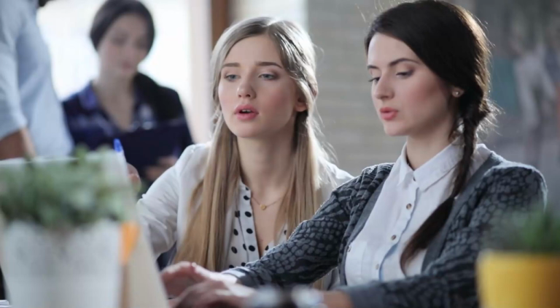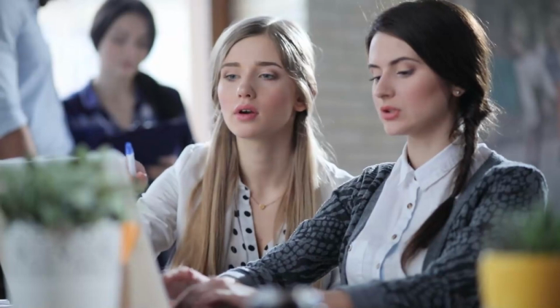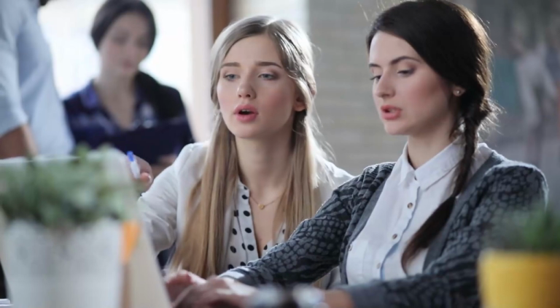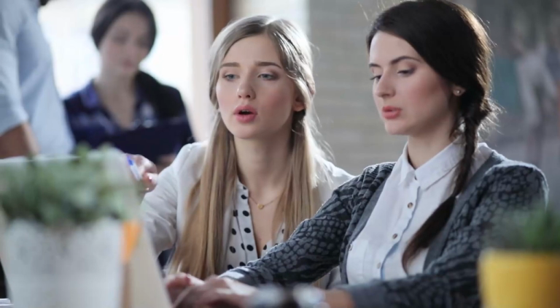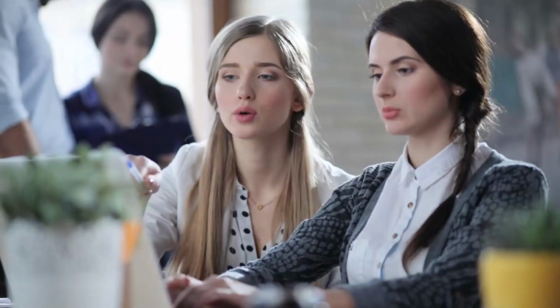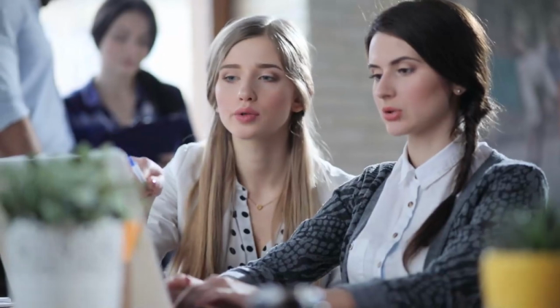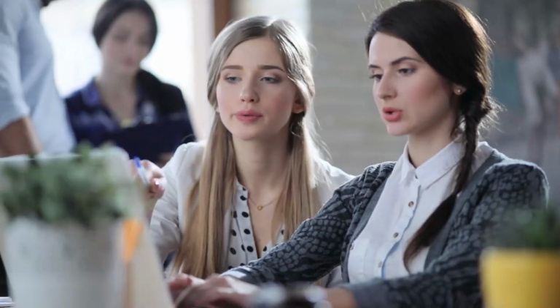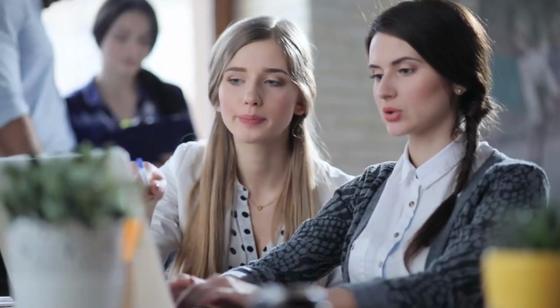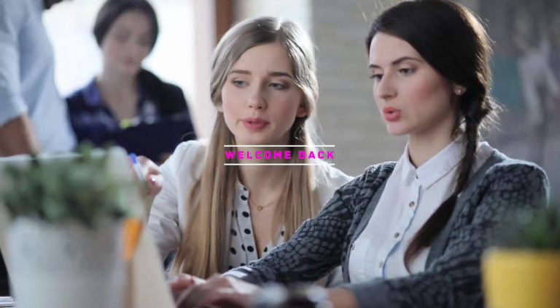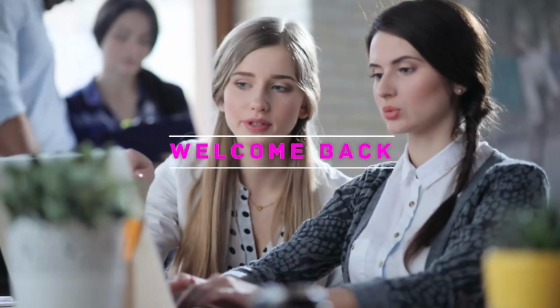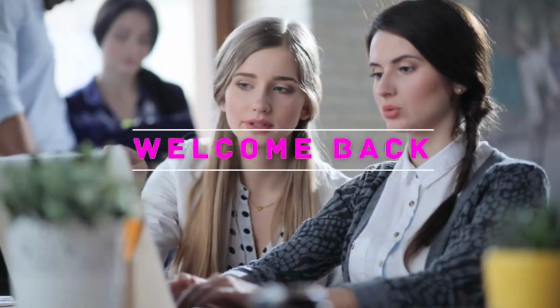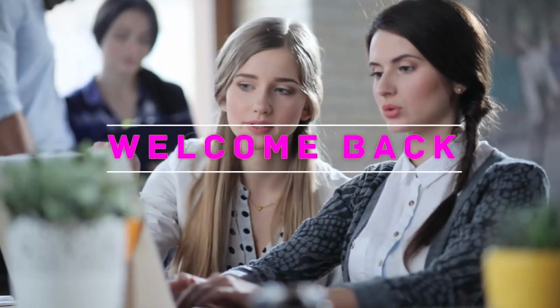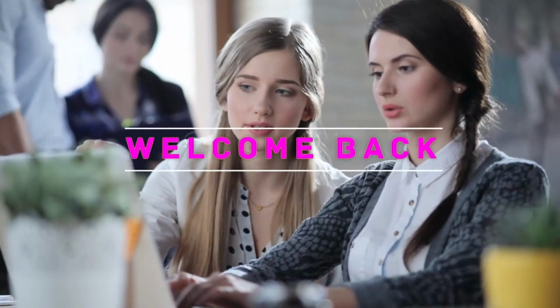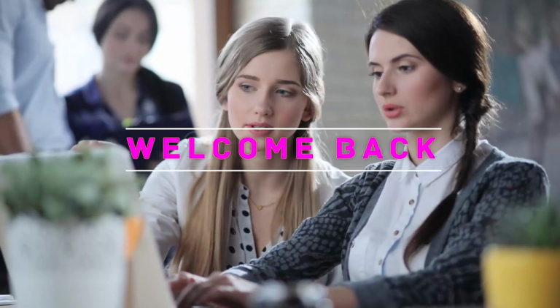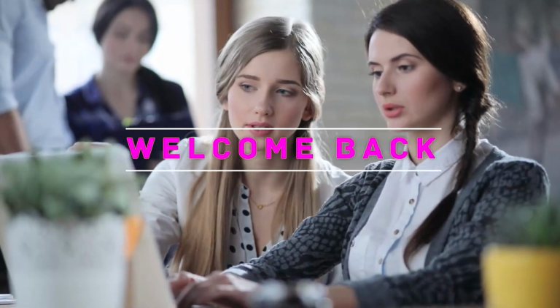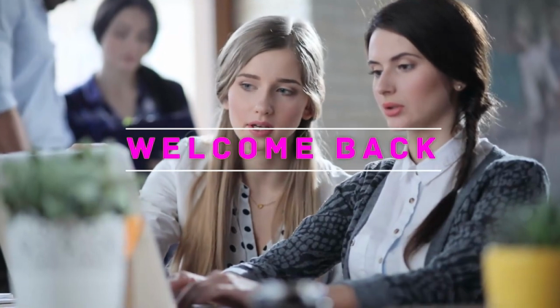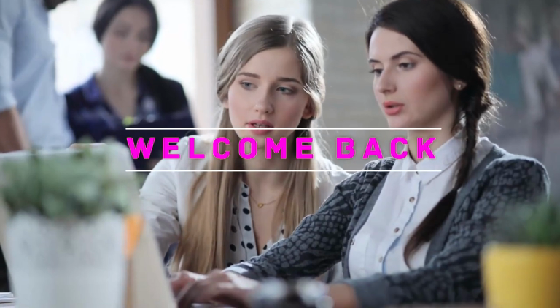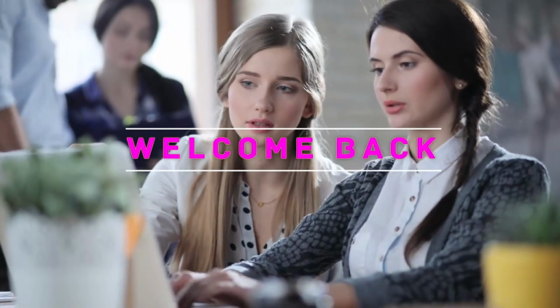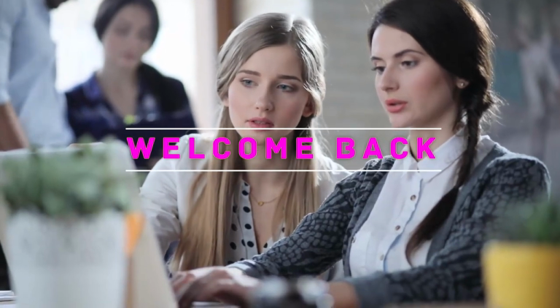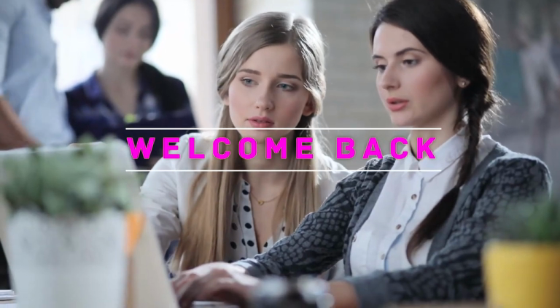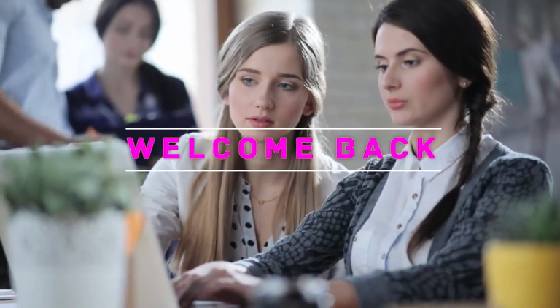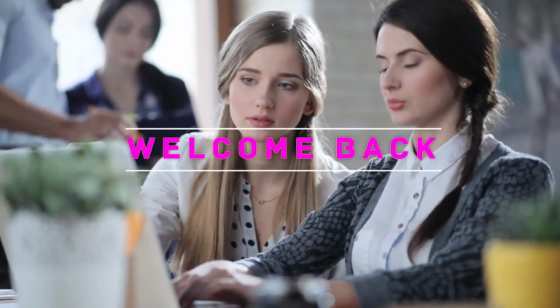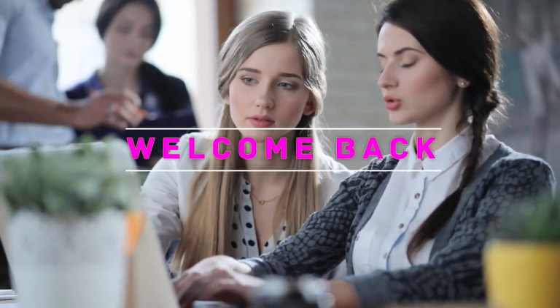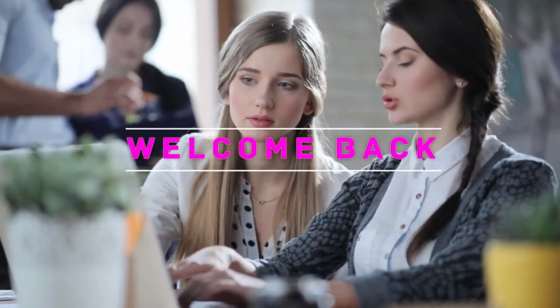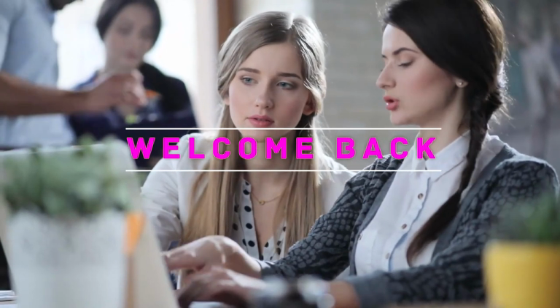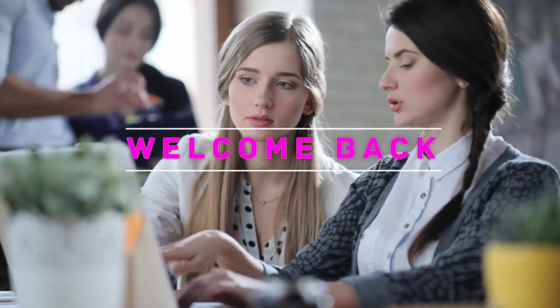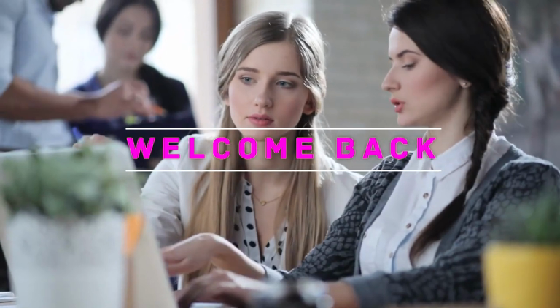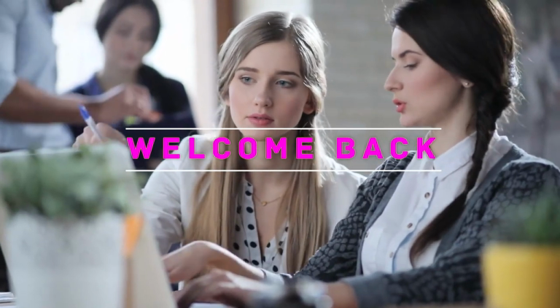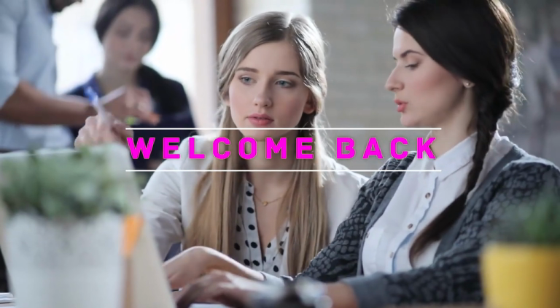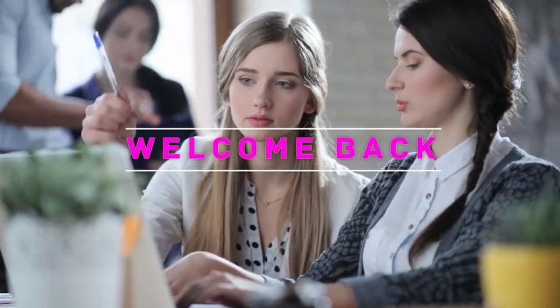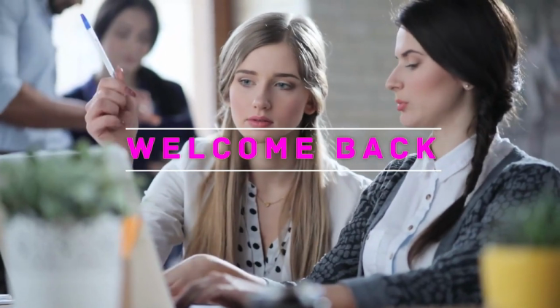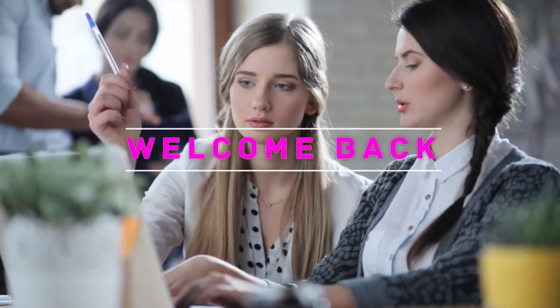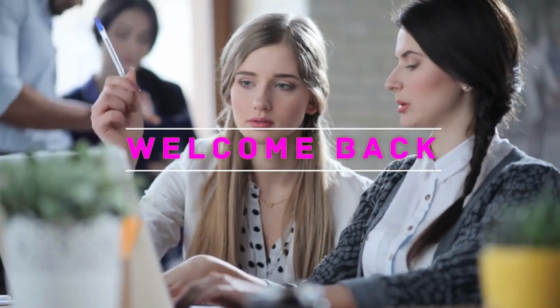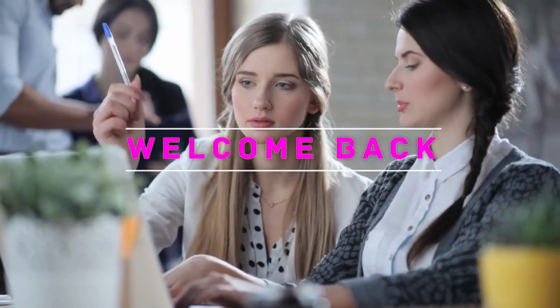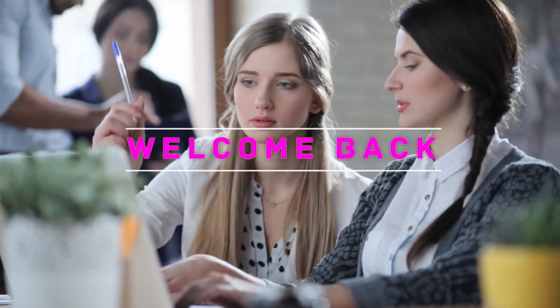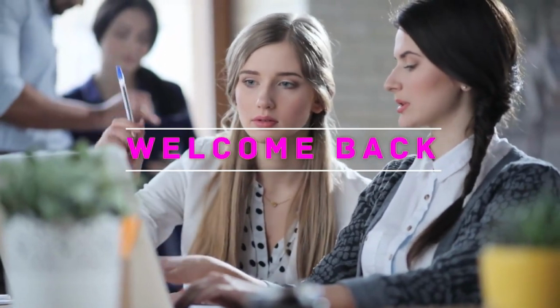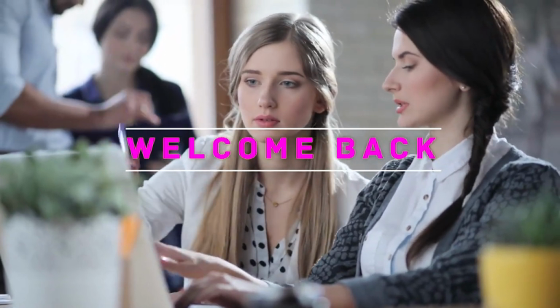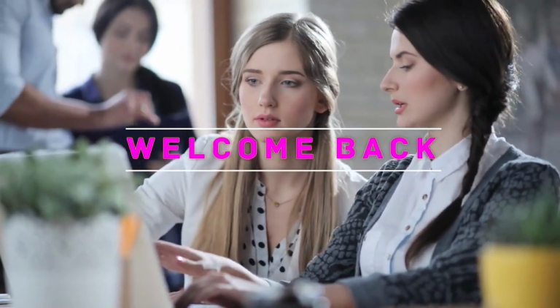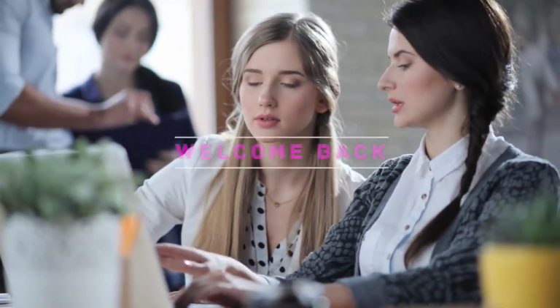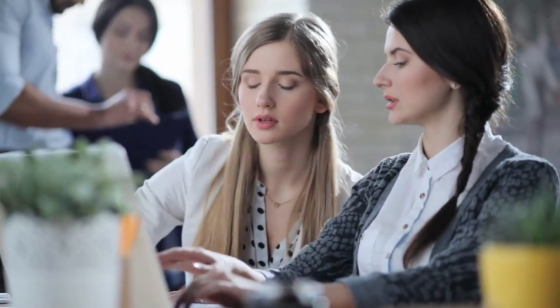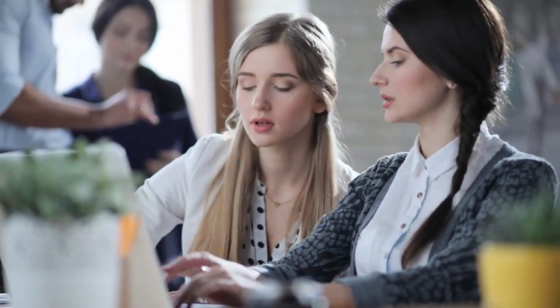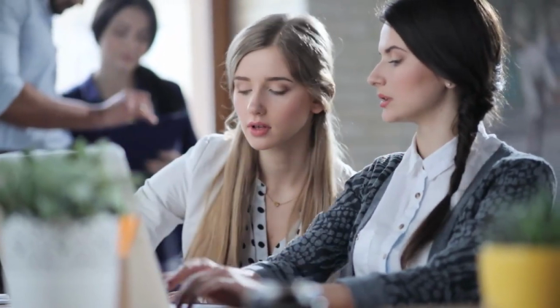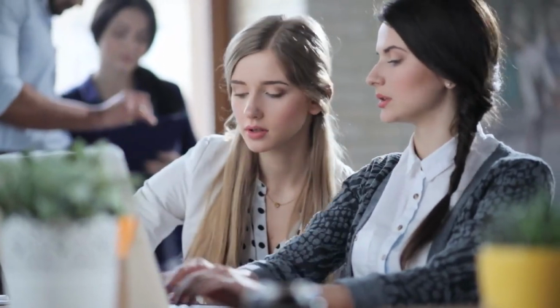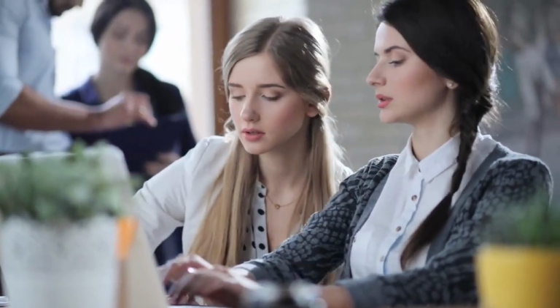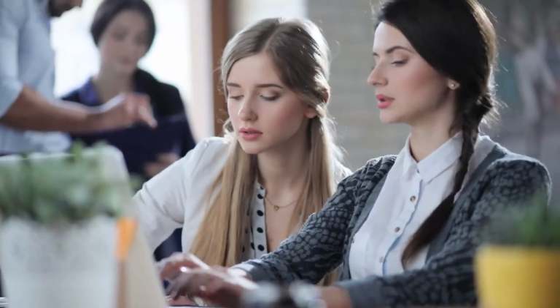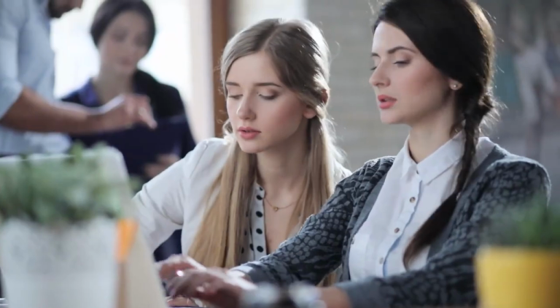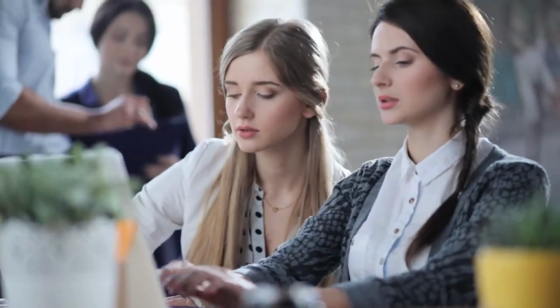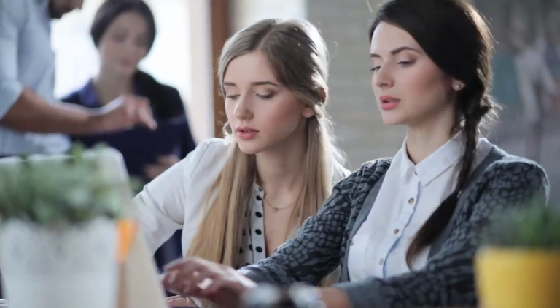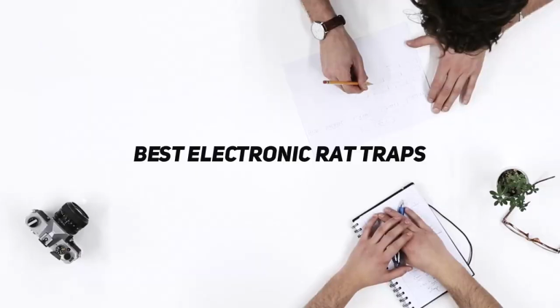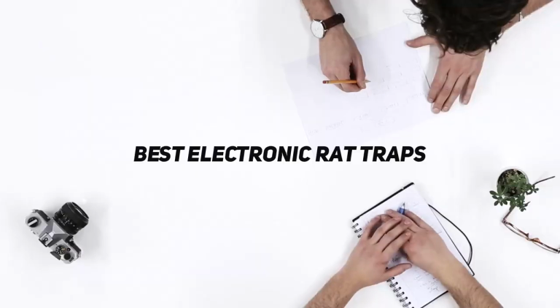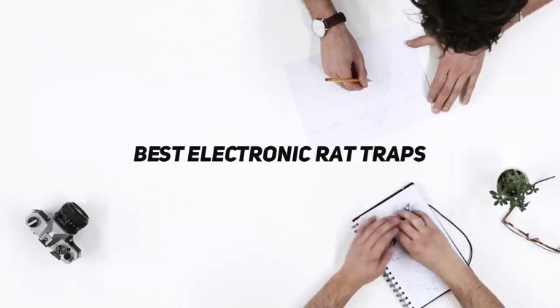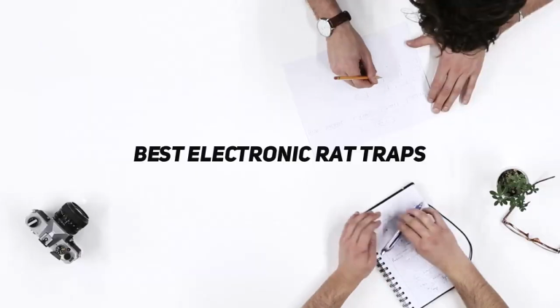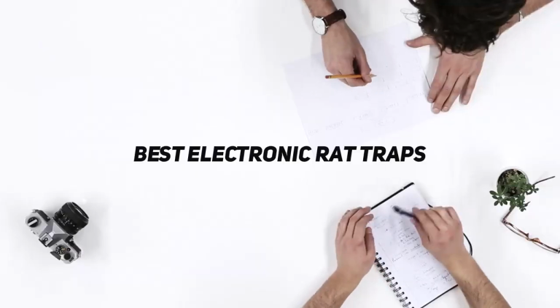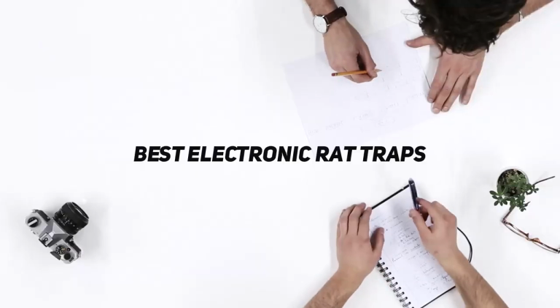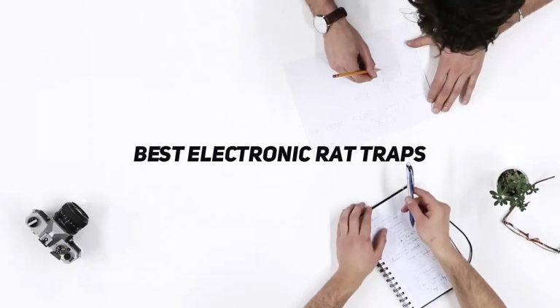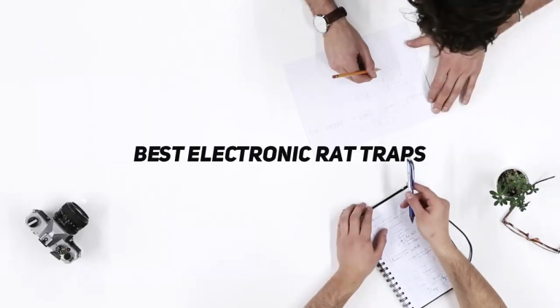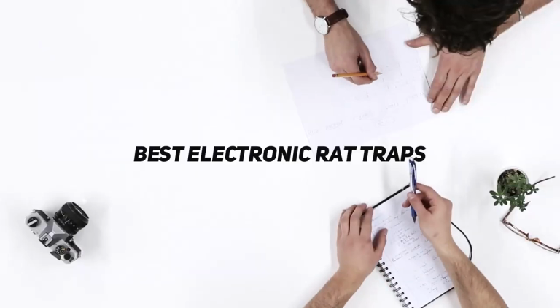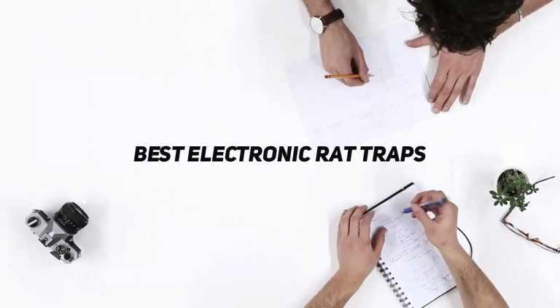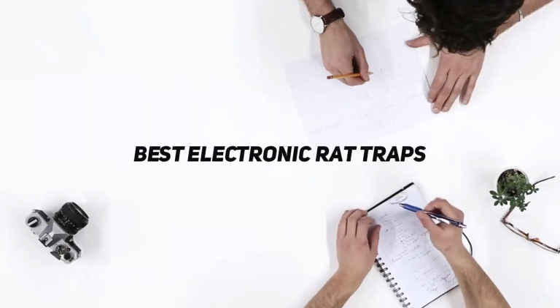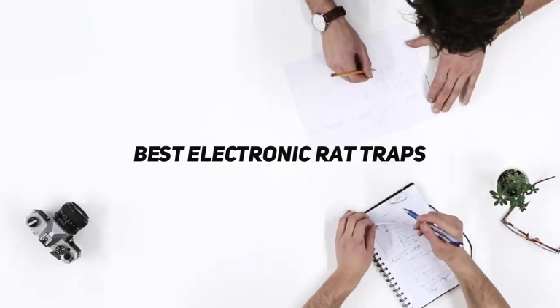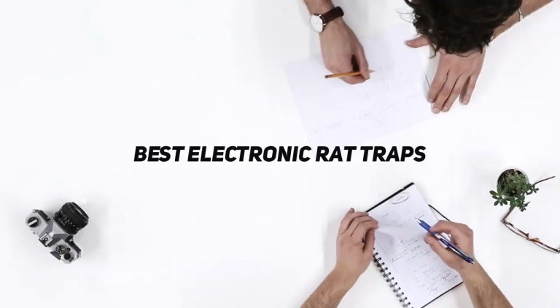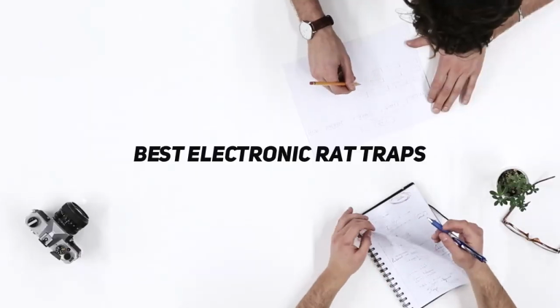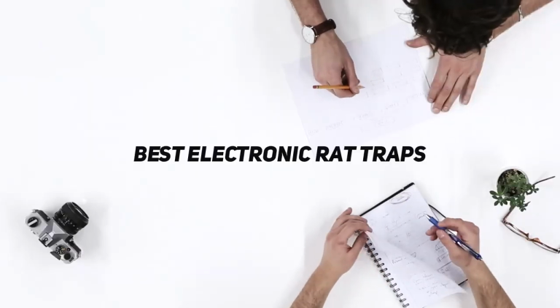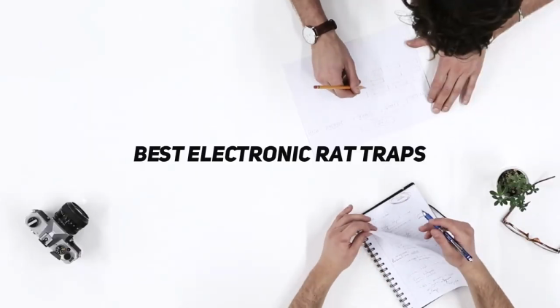Hey, welcome back to my channel. In this video, I'm going to talk about the Top 5 Best Electronic Rat Traps.